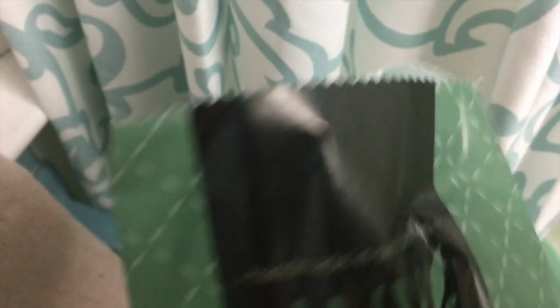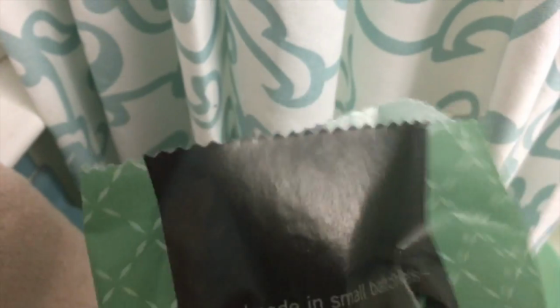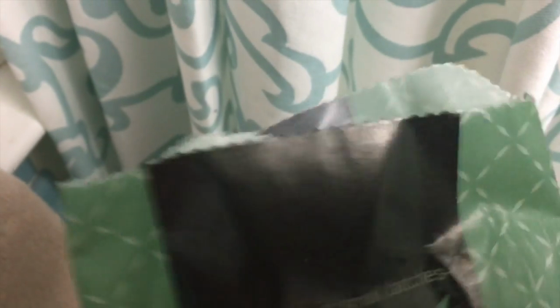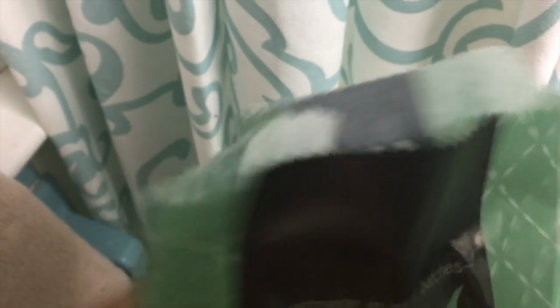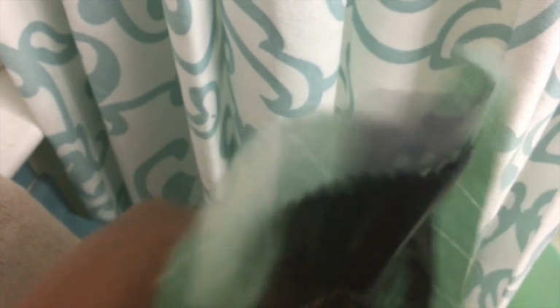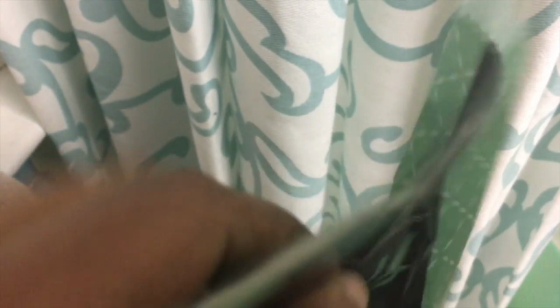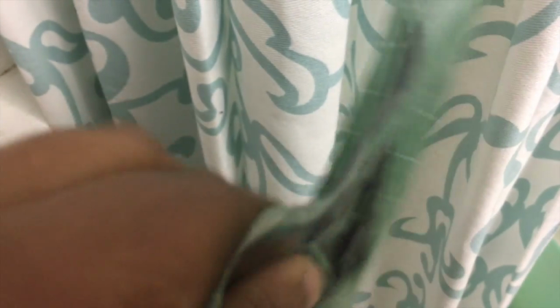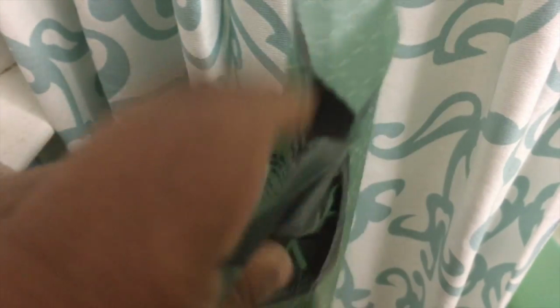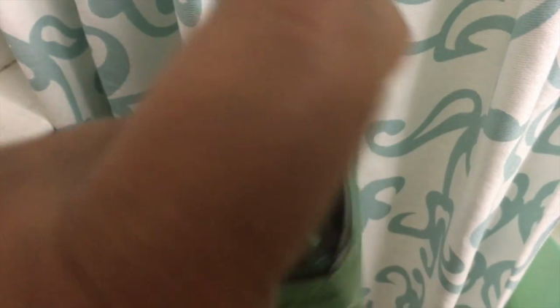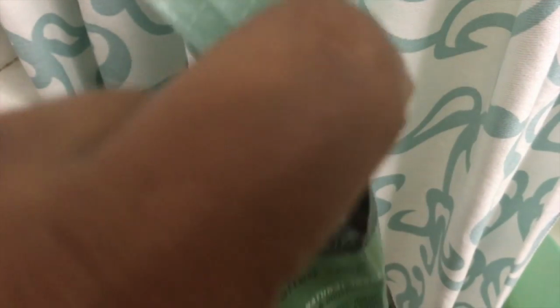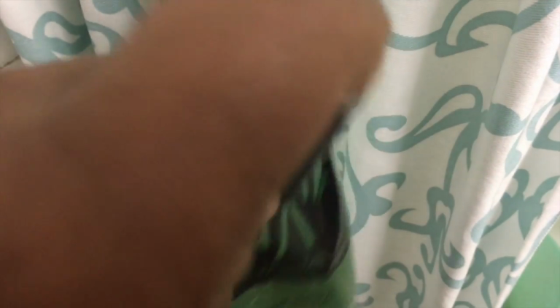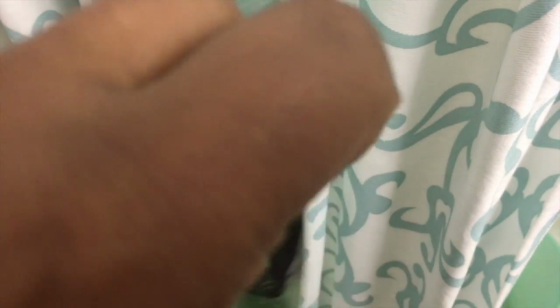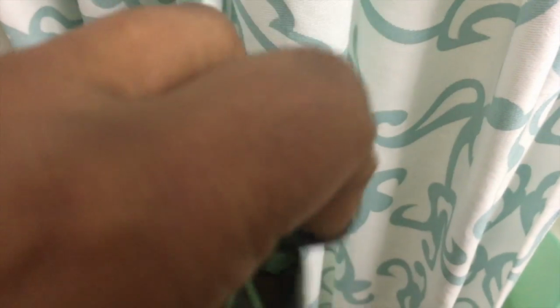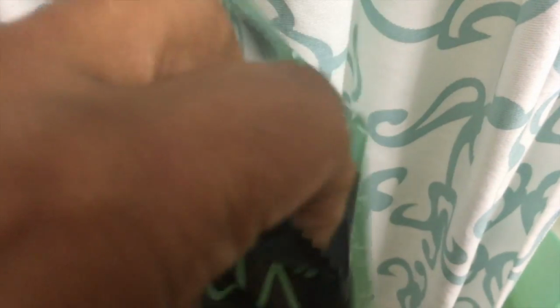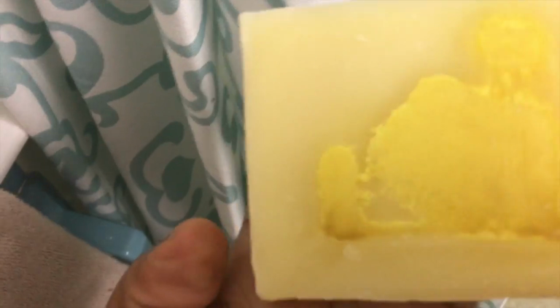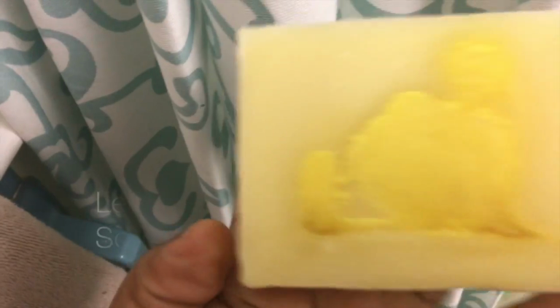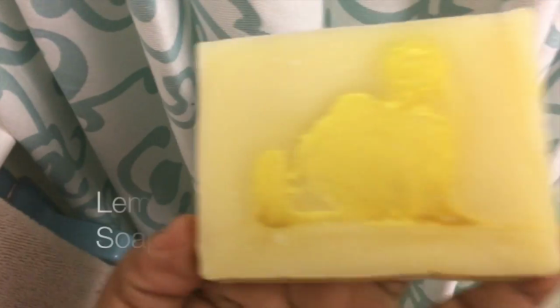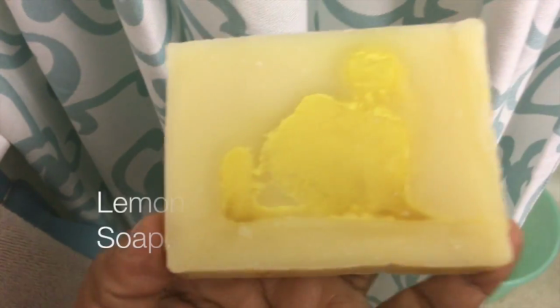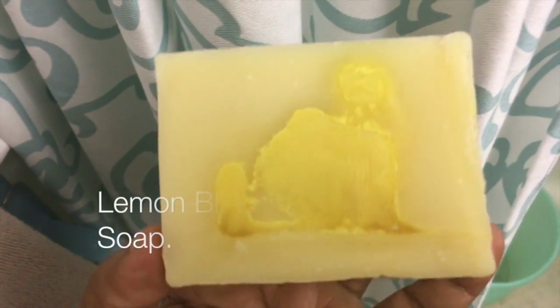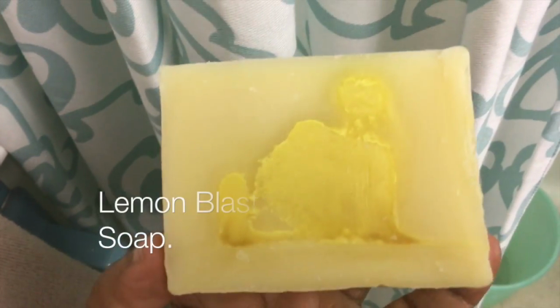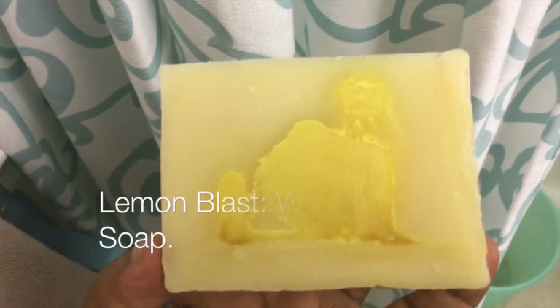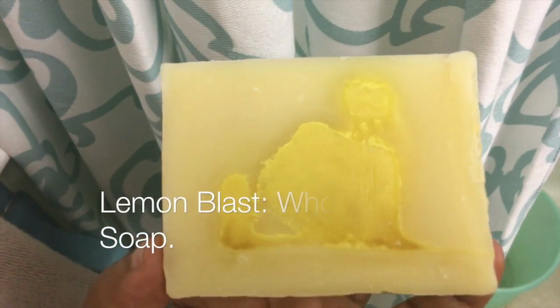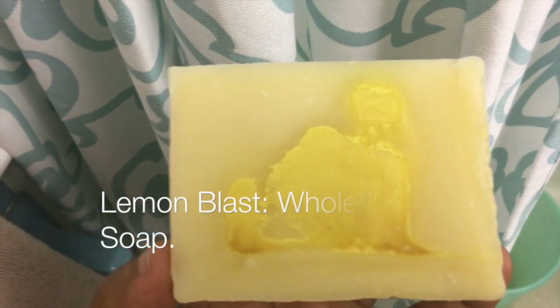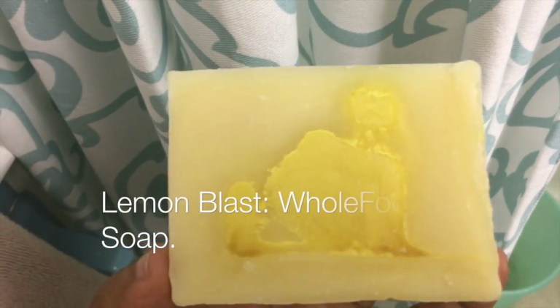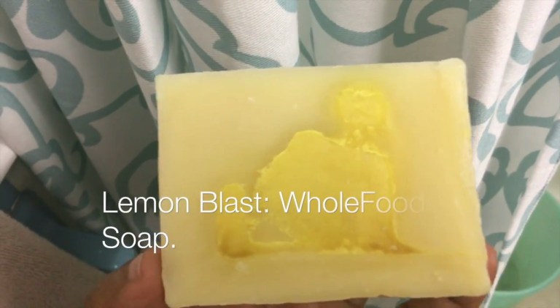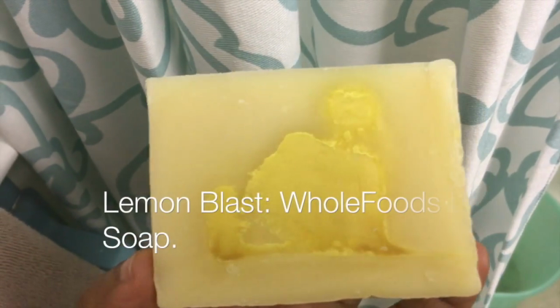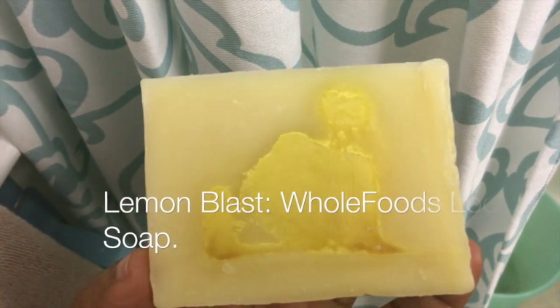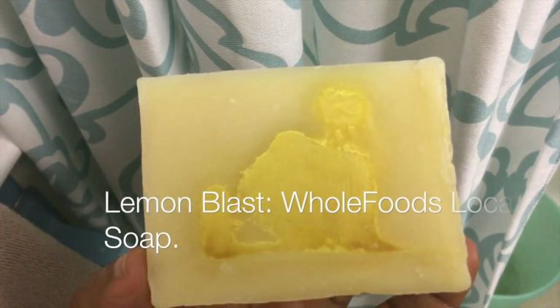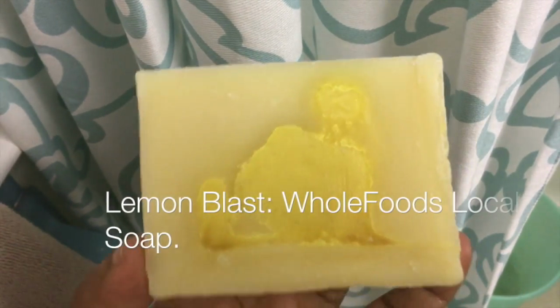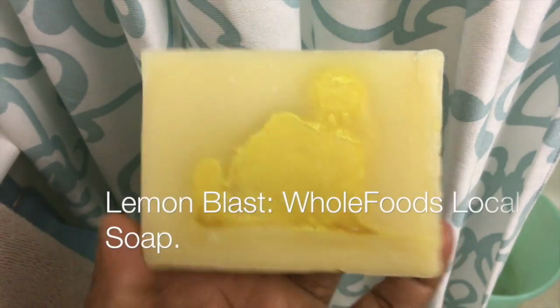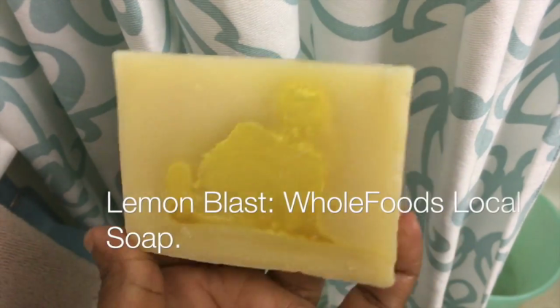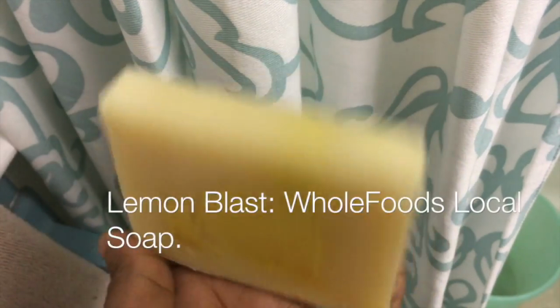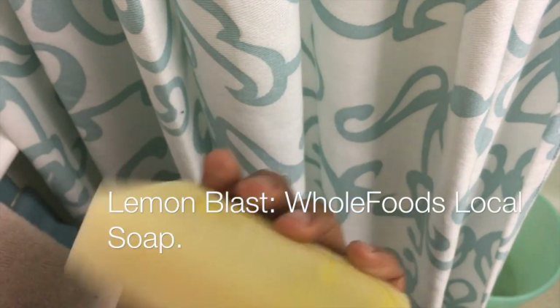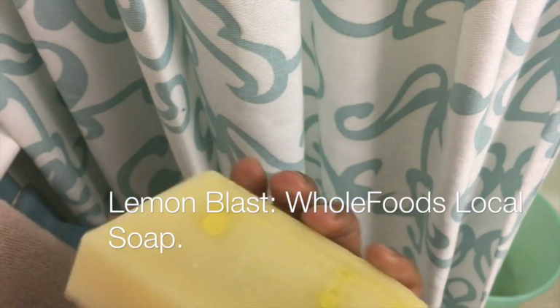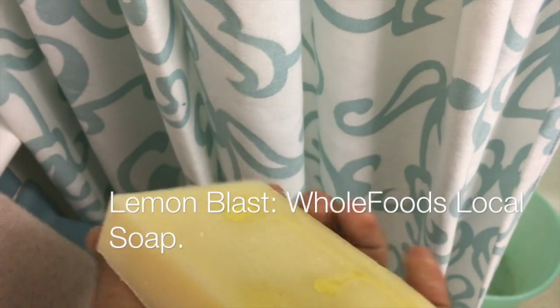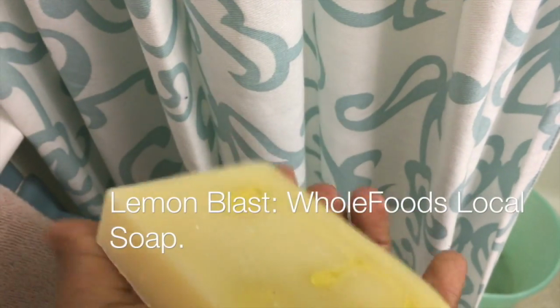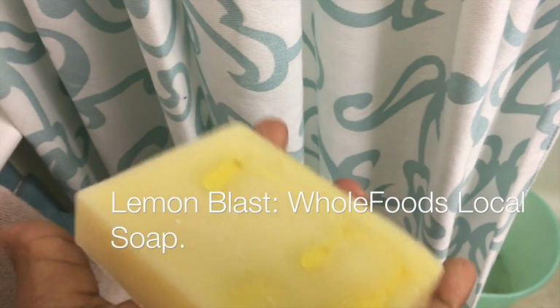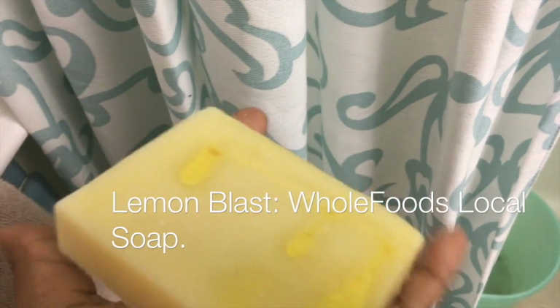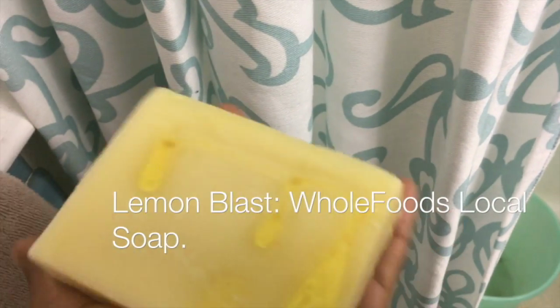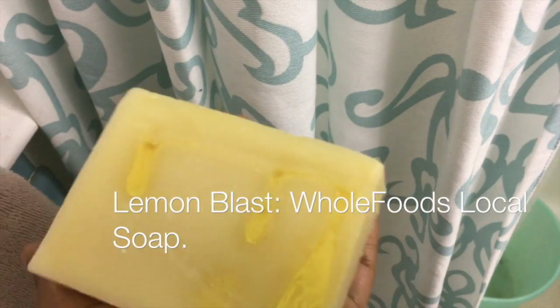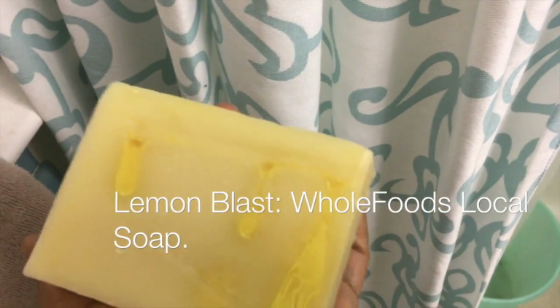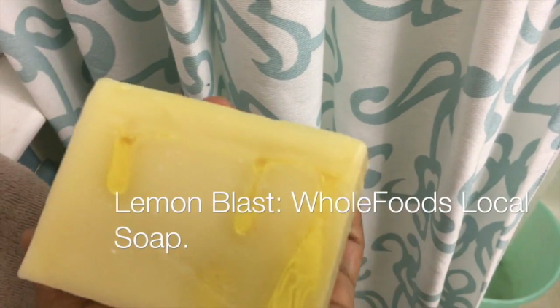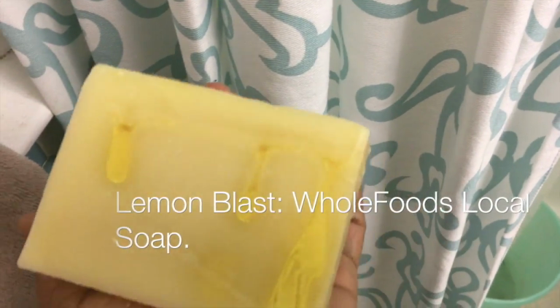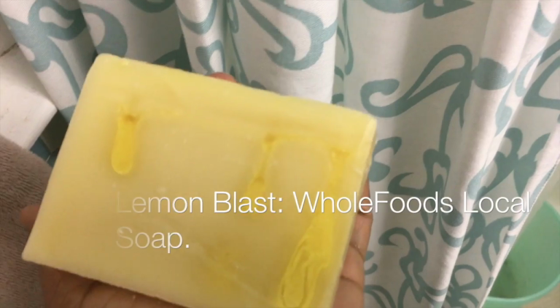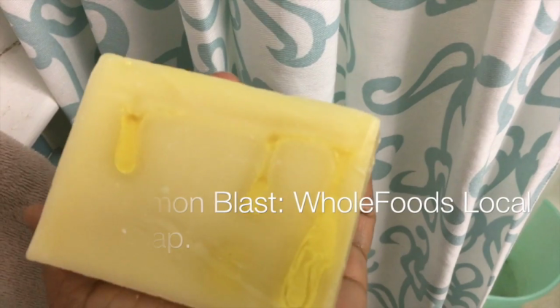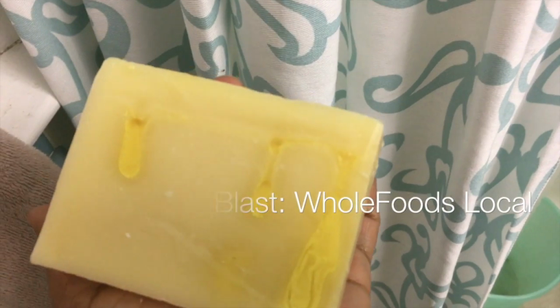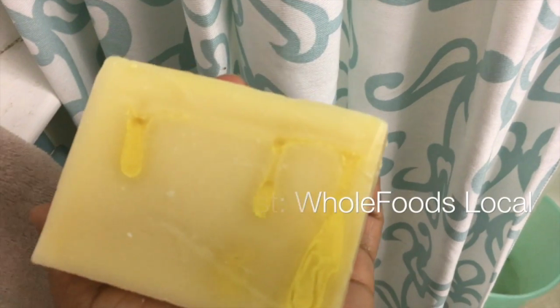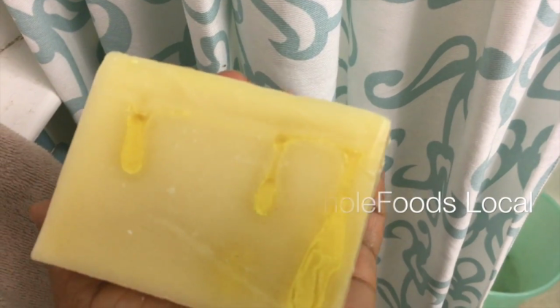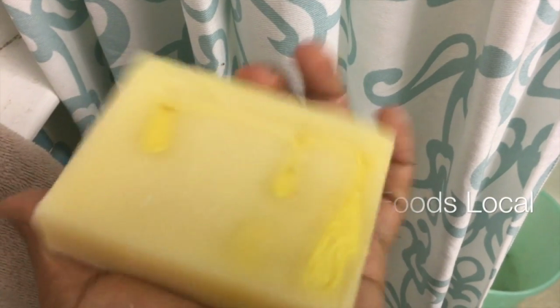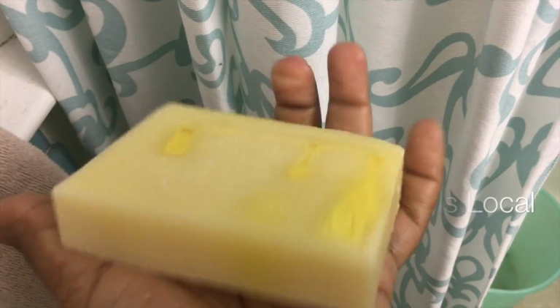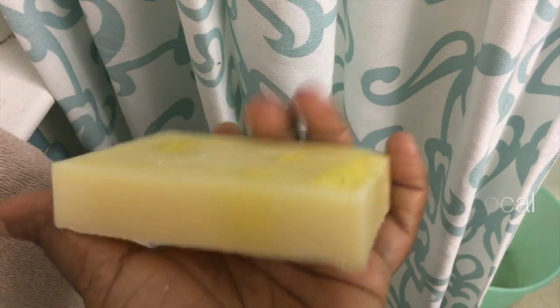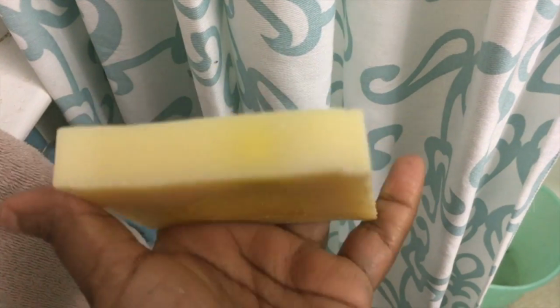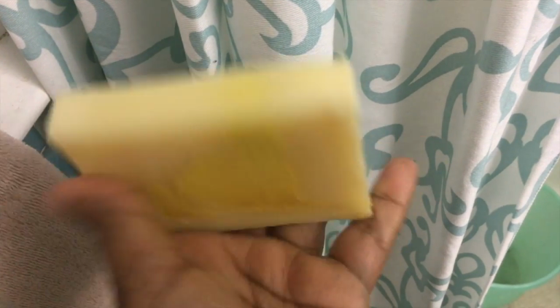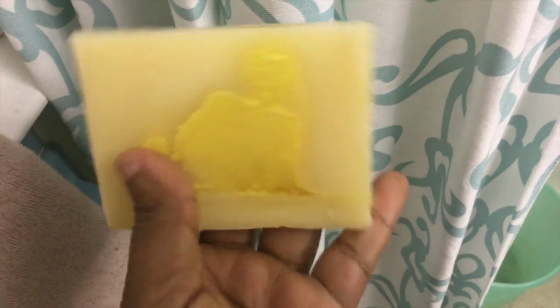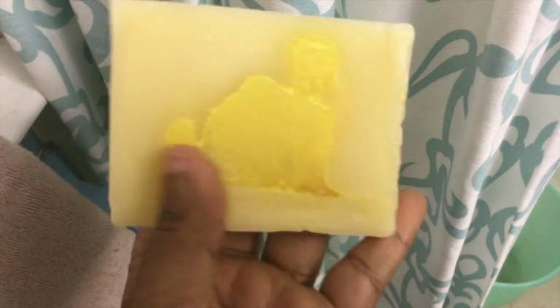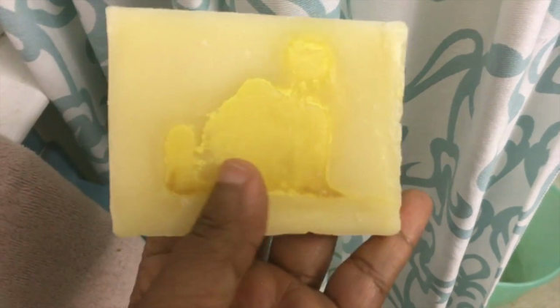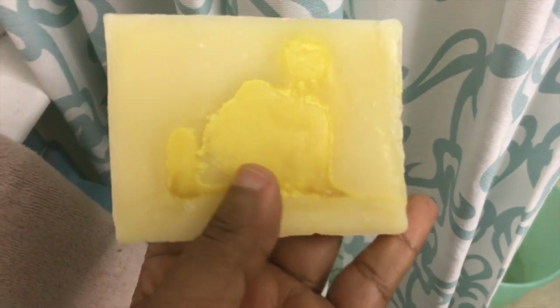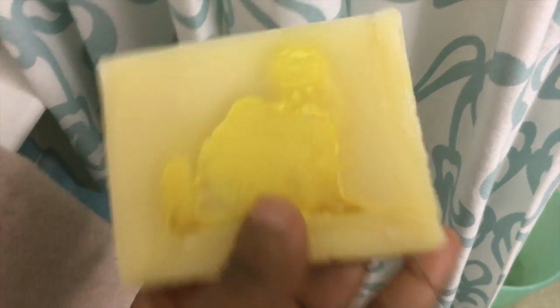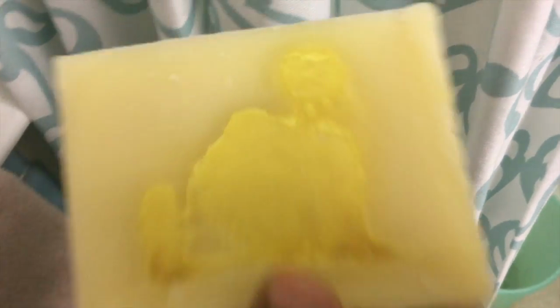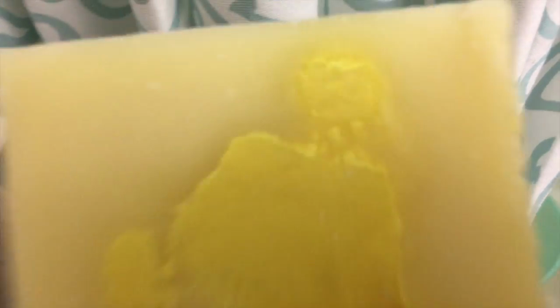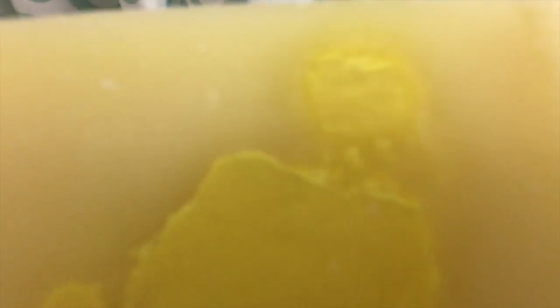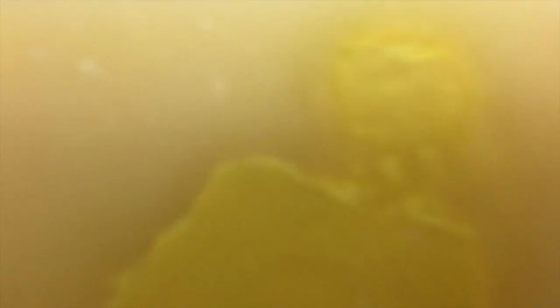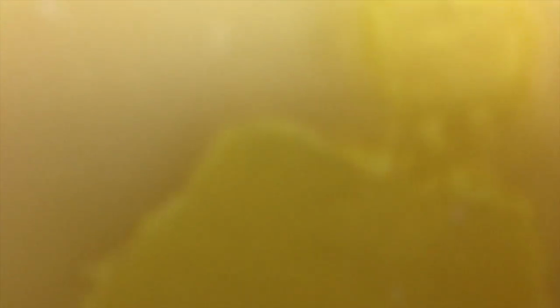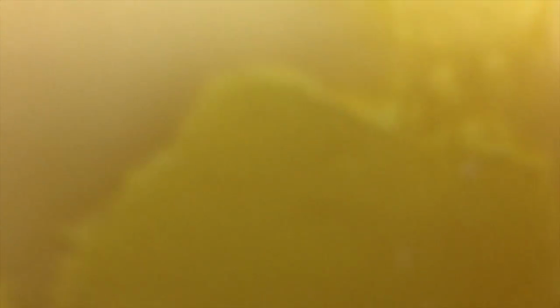I'll show you guys. This is what it looks like.